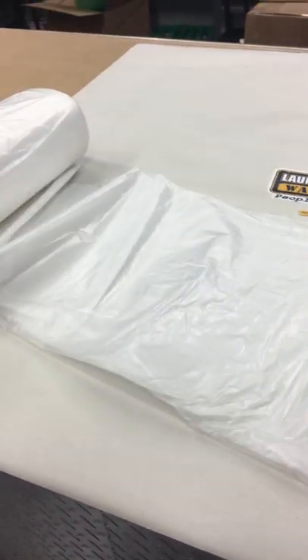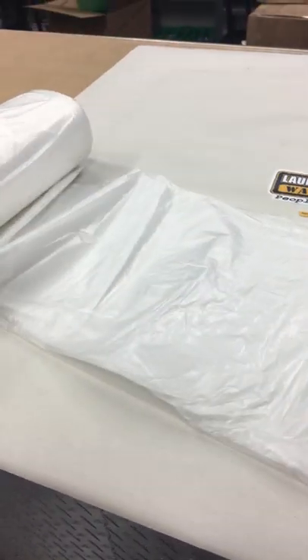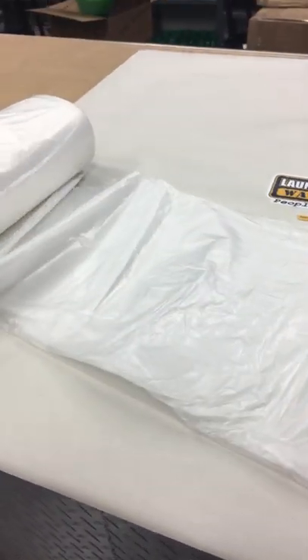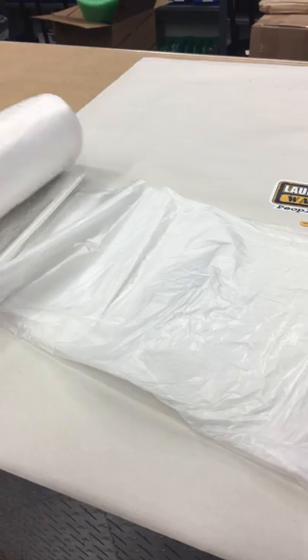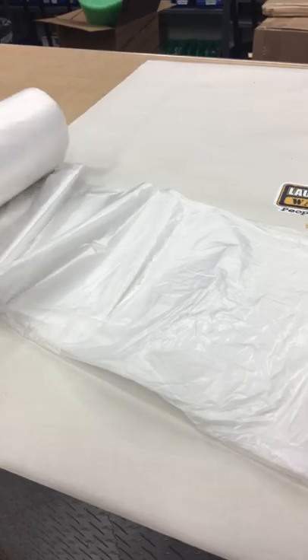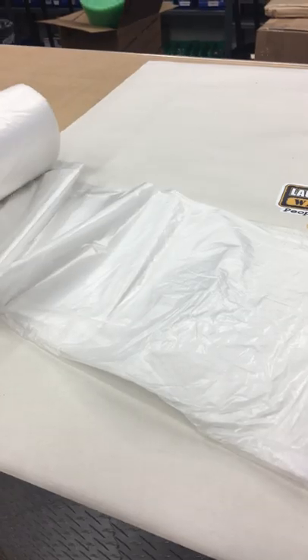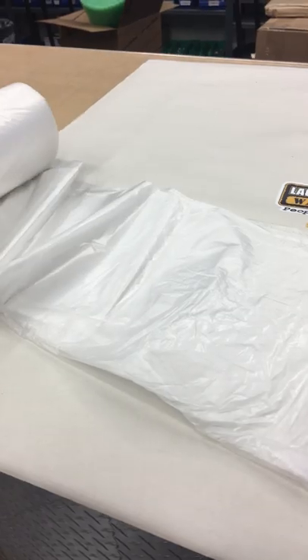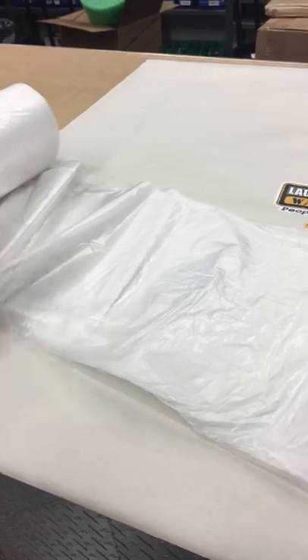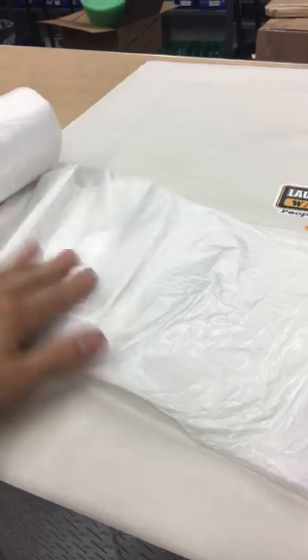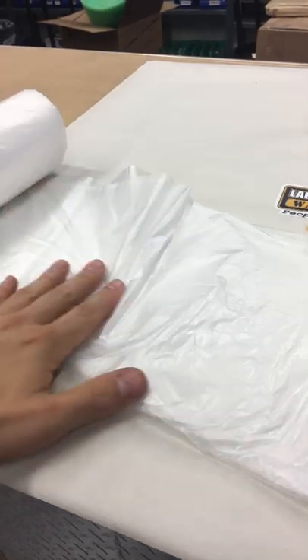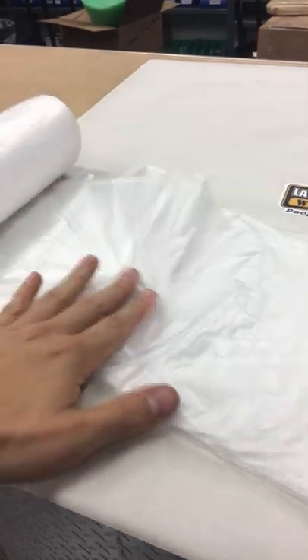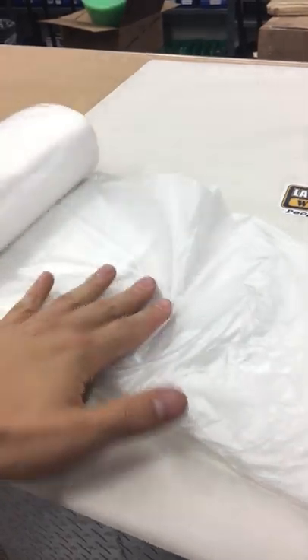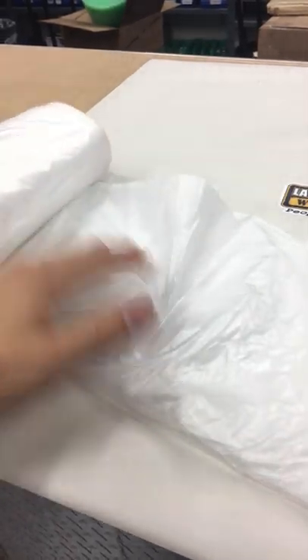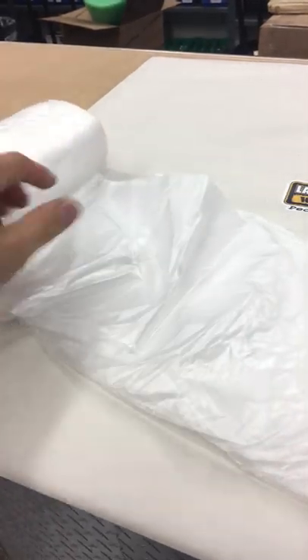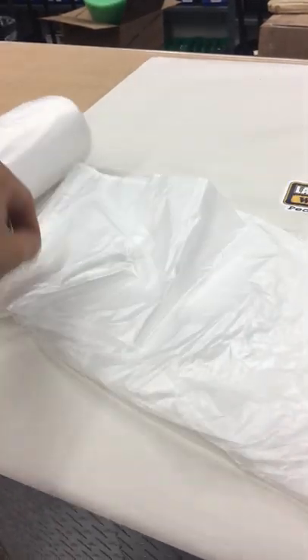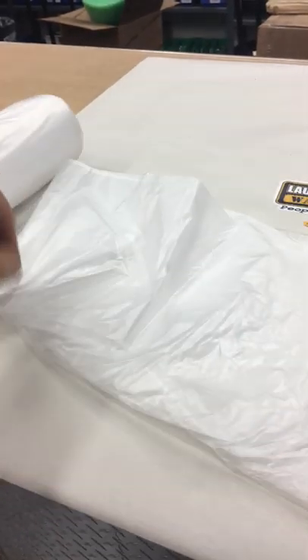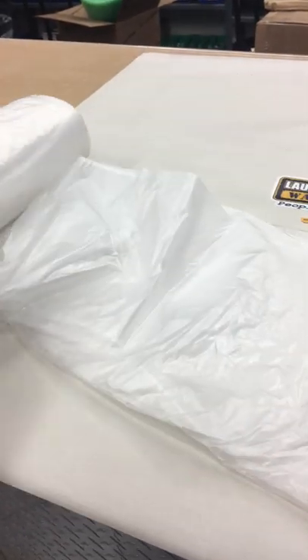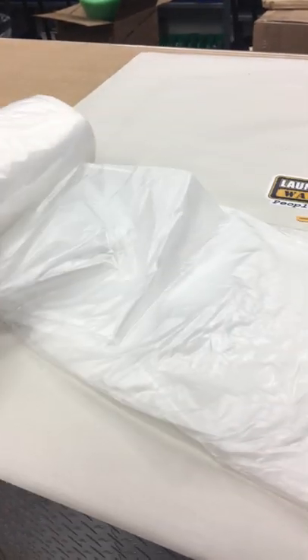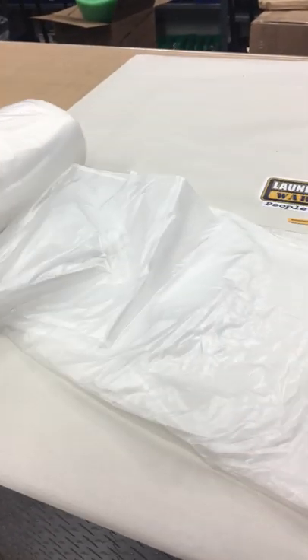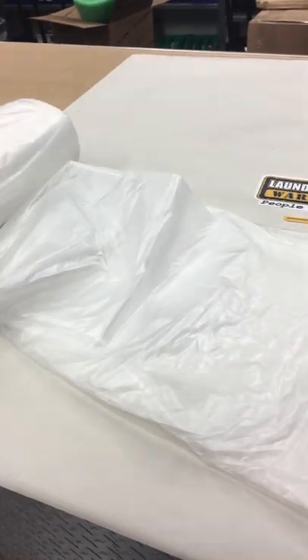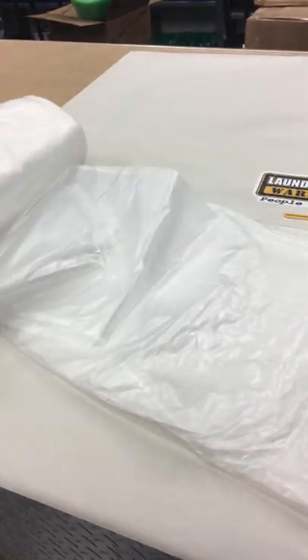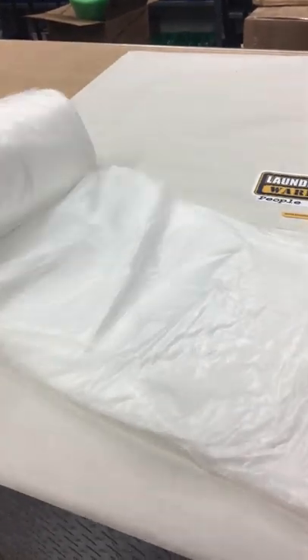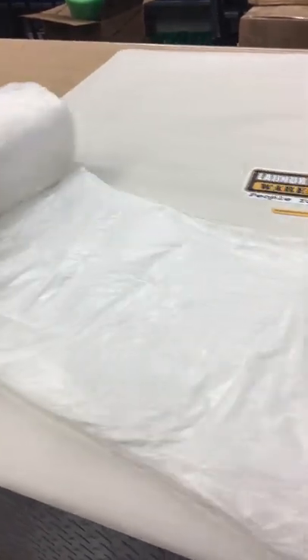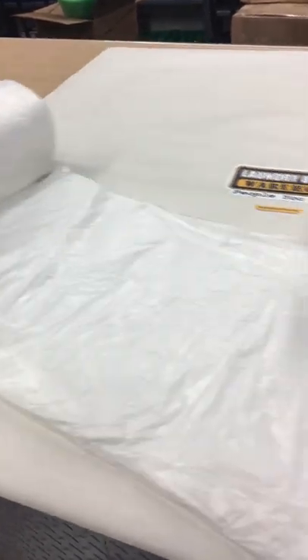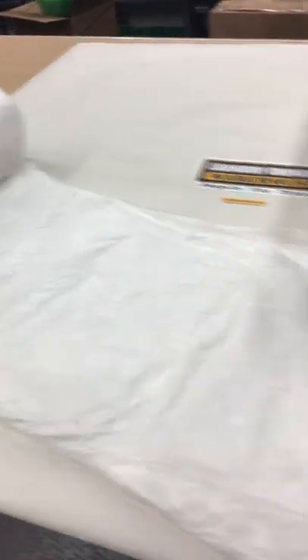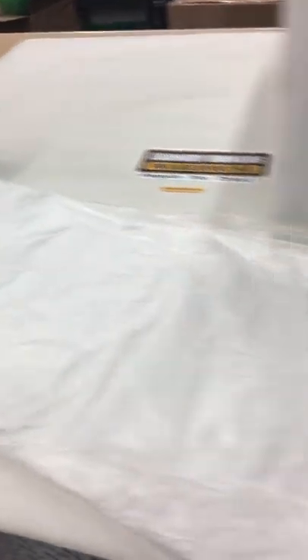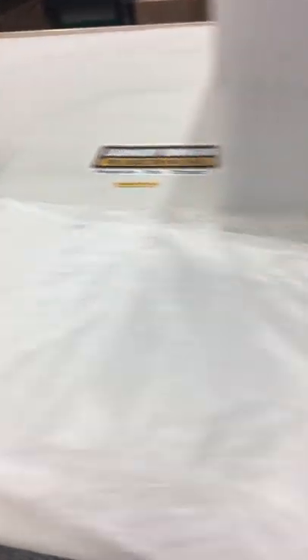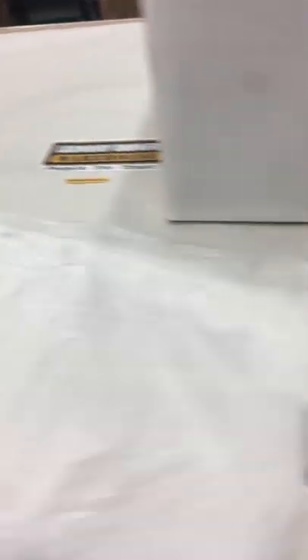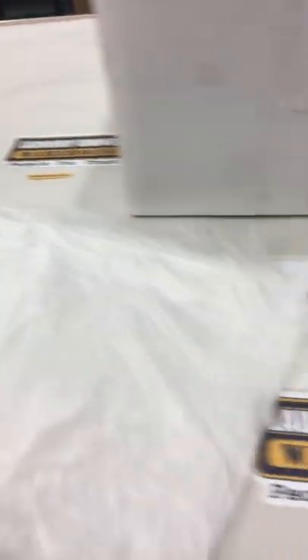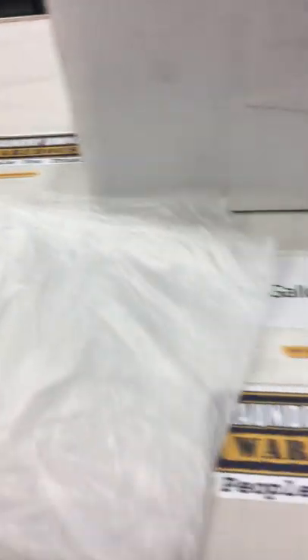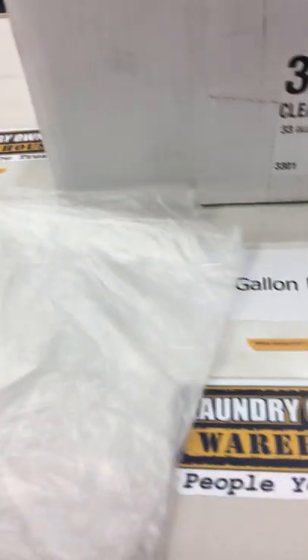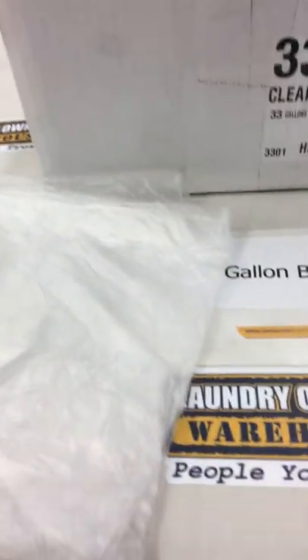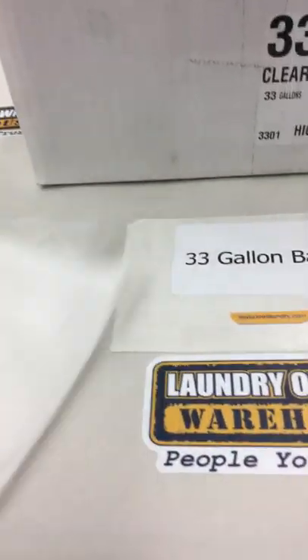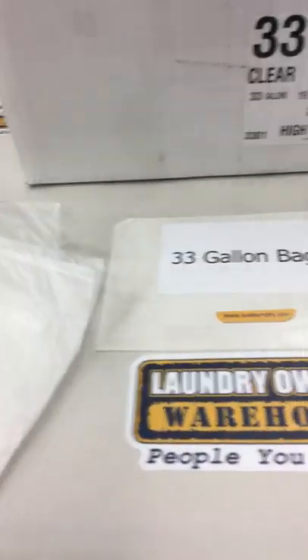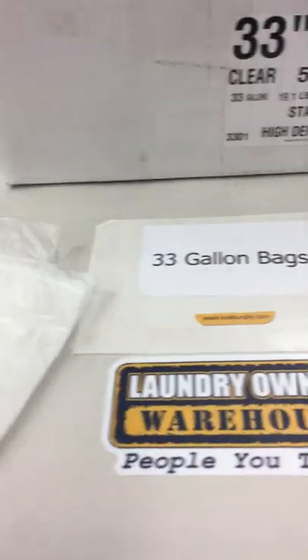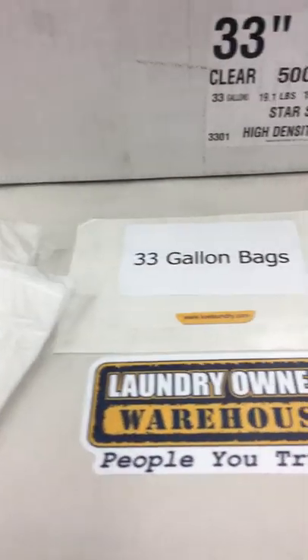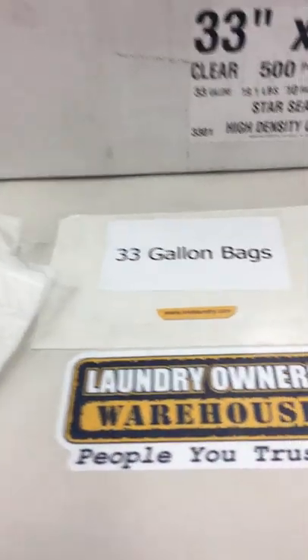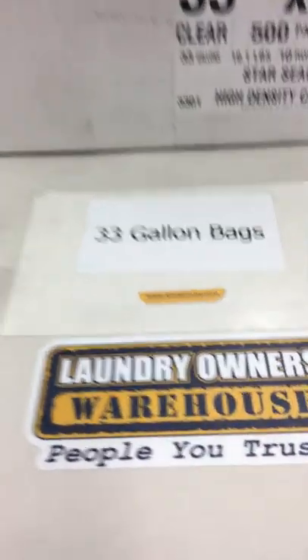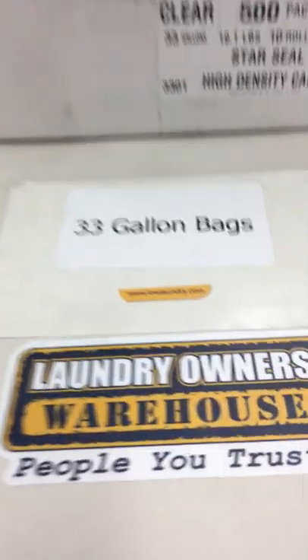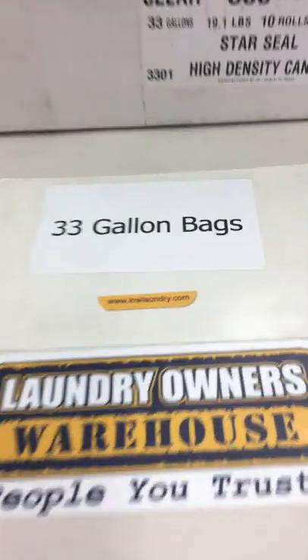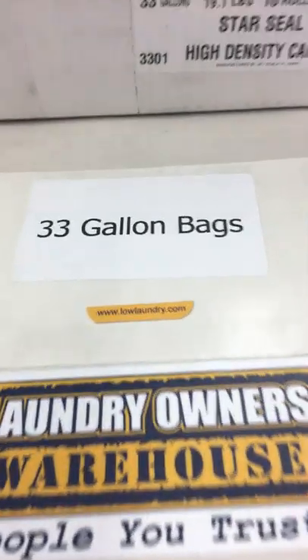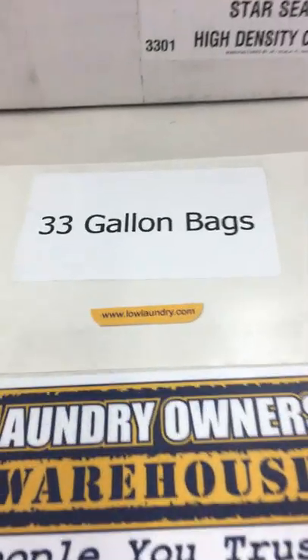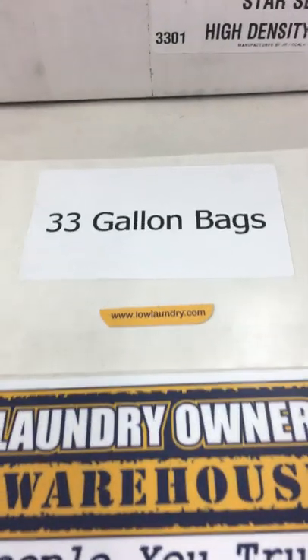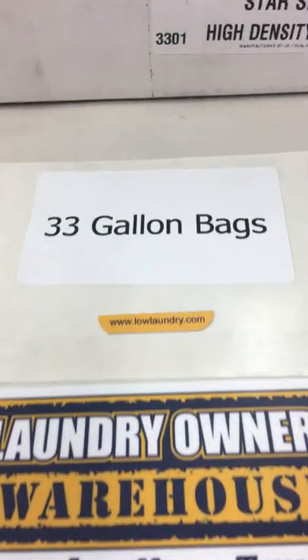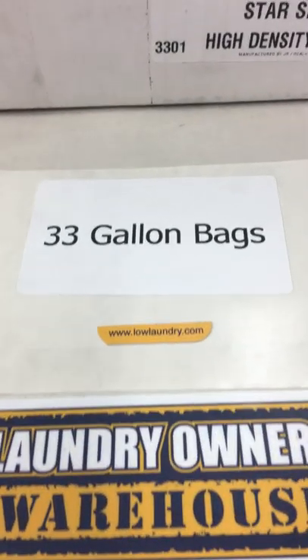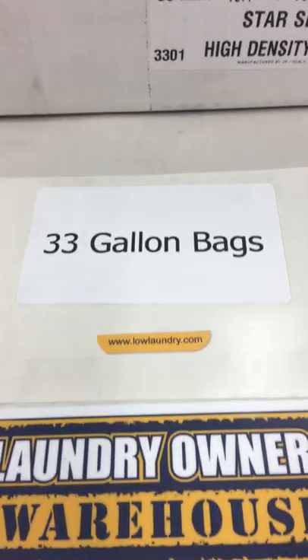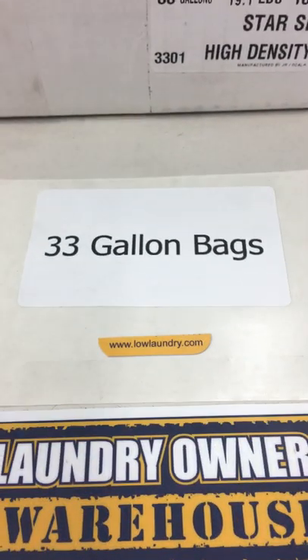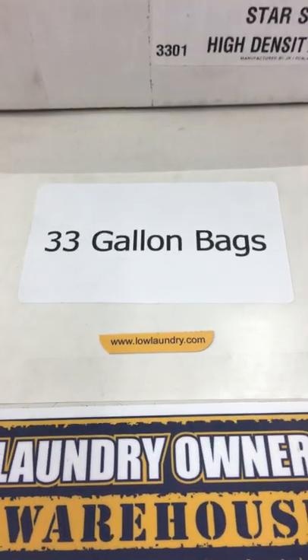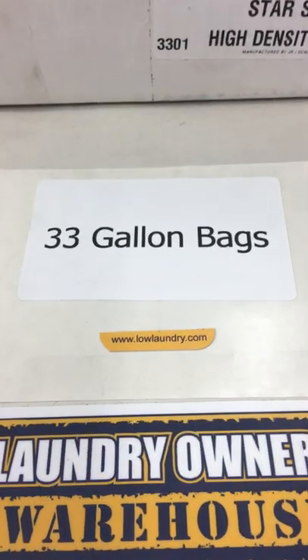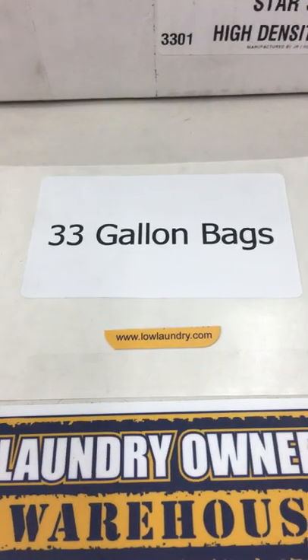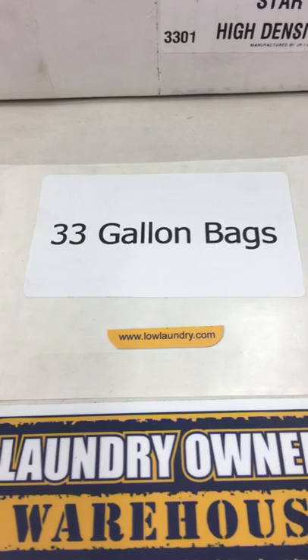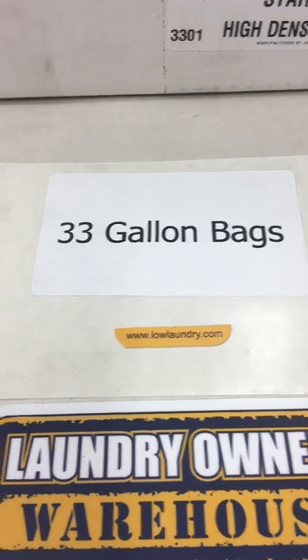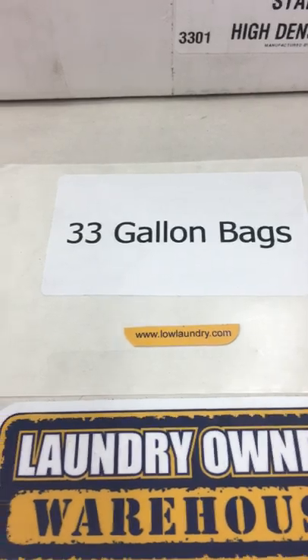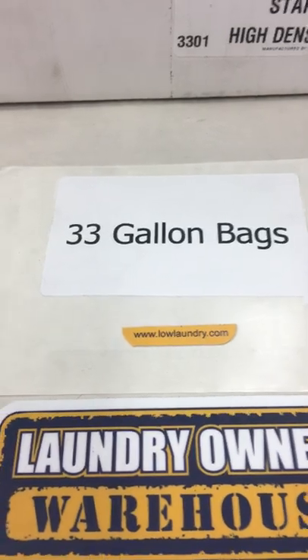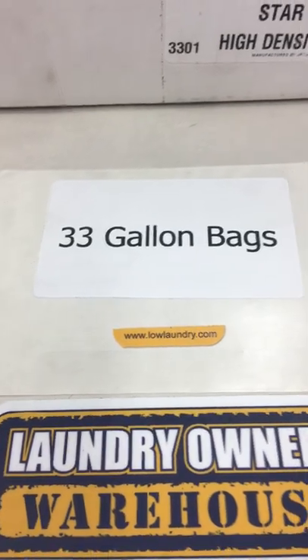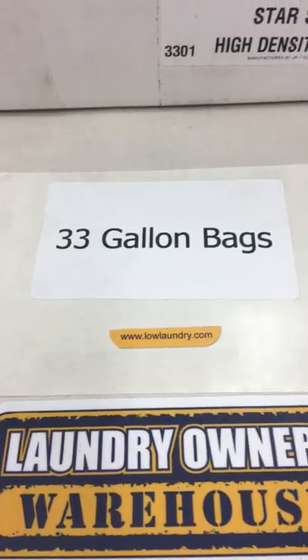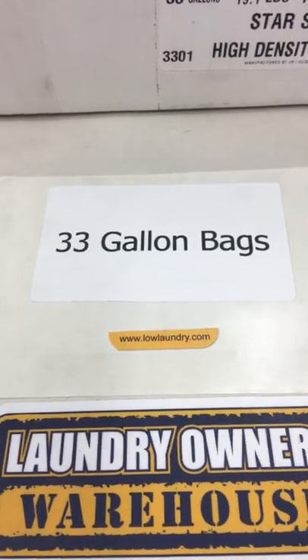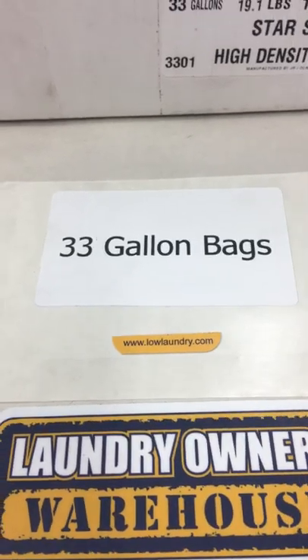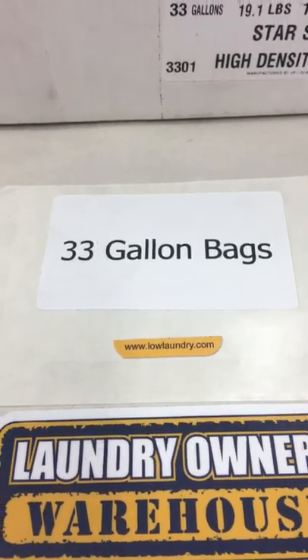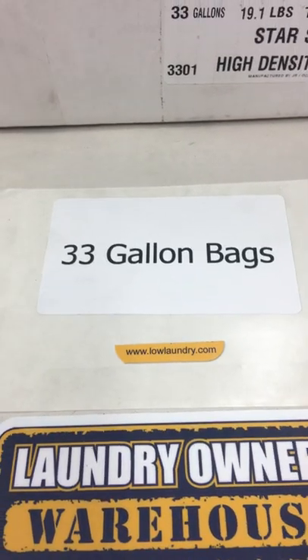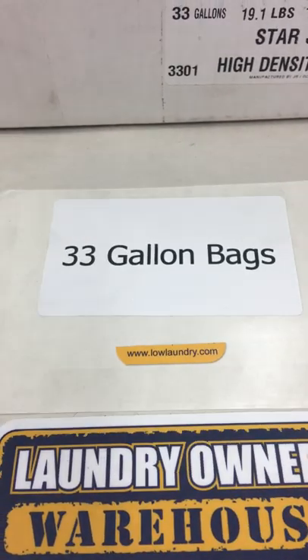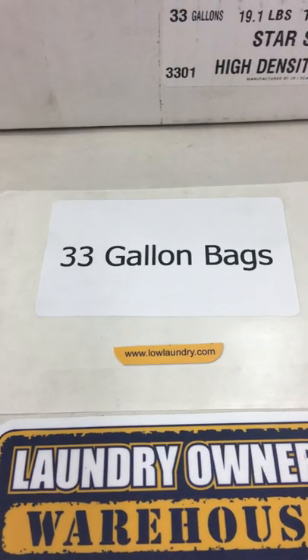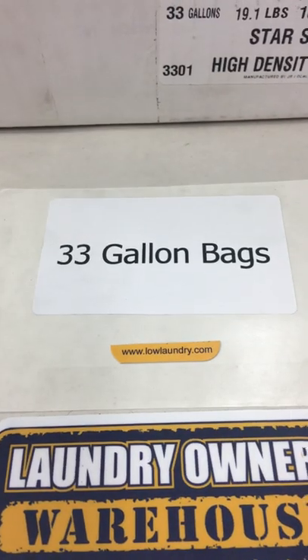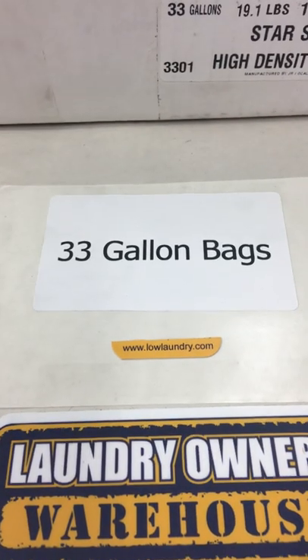They are perforated so that you can pull them off. And that is our part number 33 gallon bags.